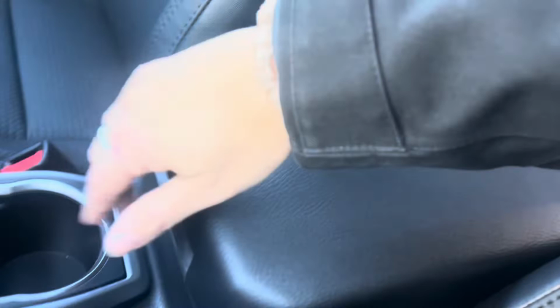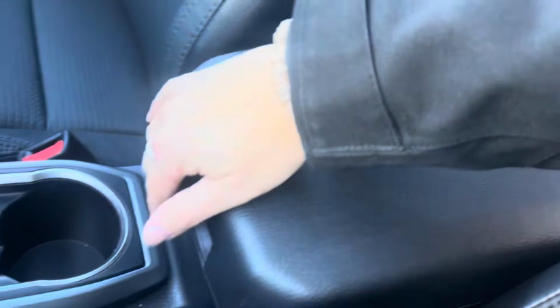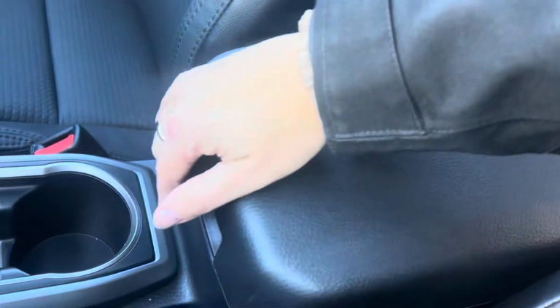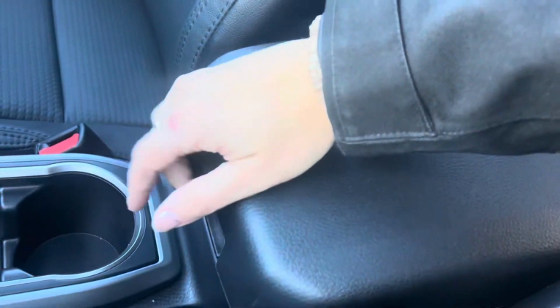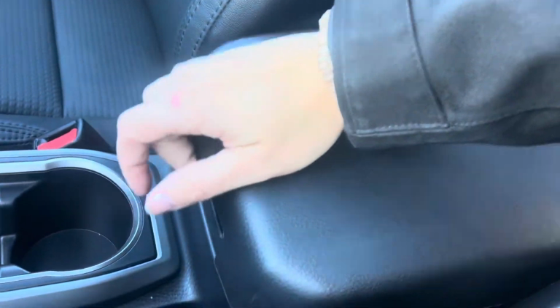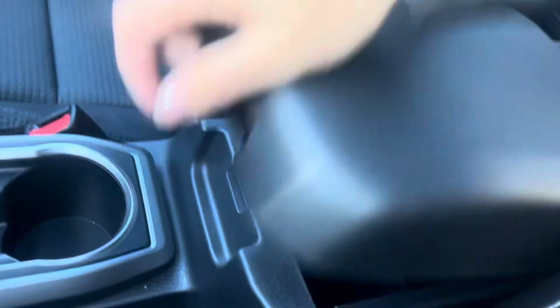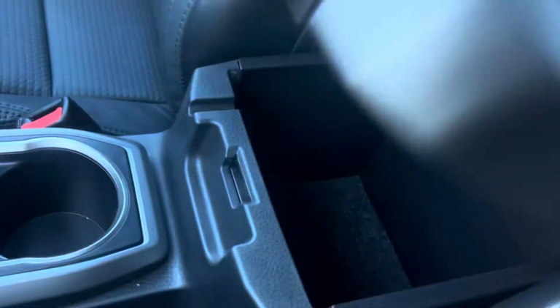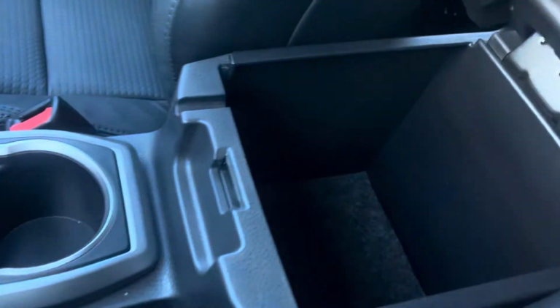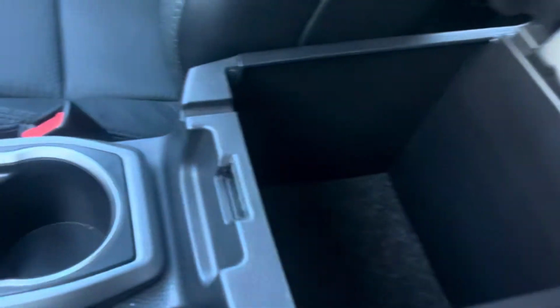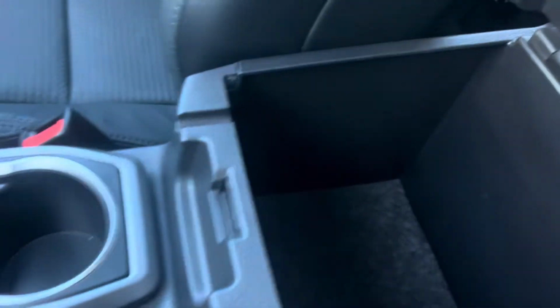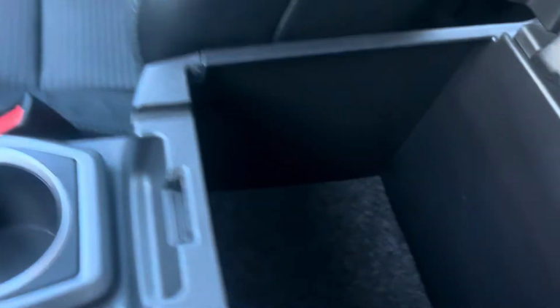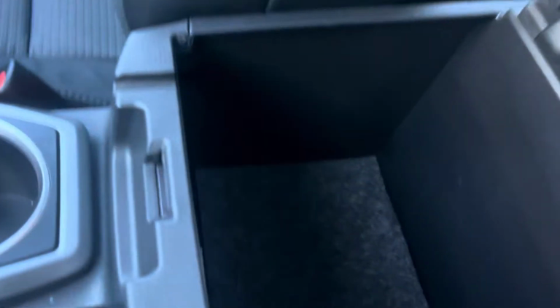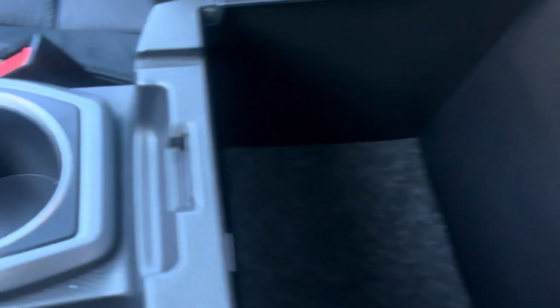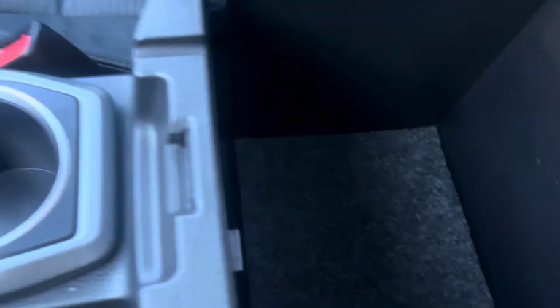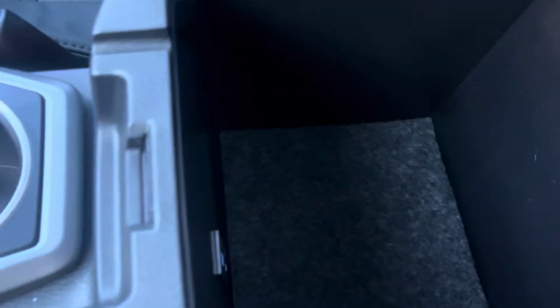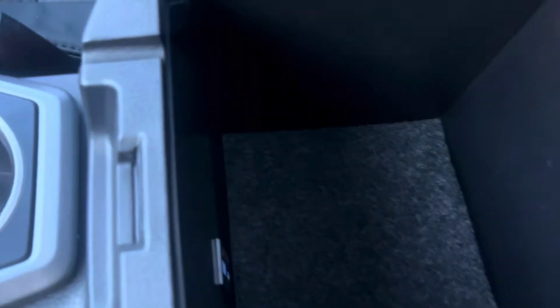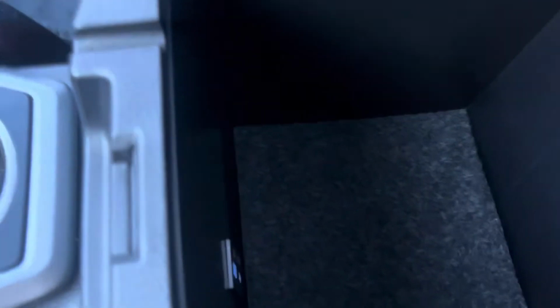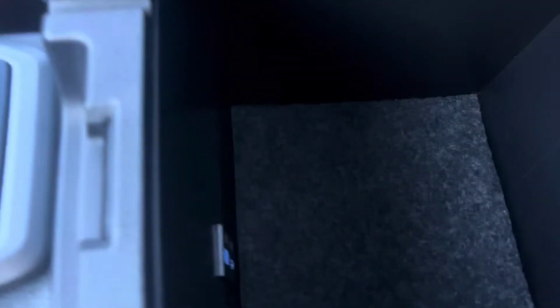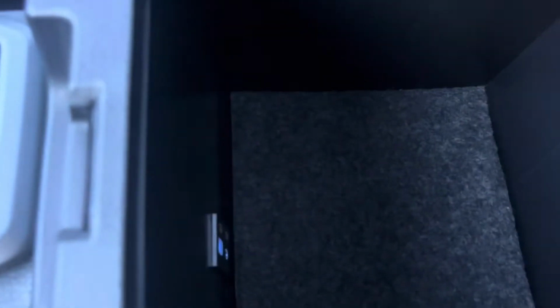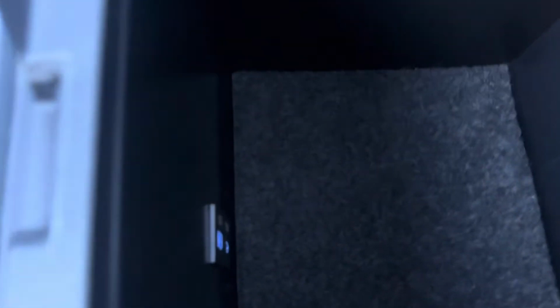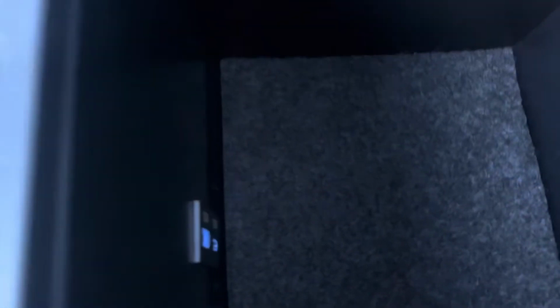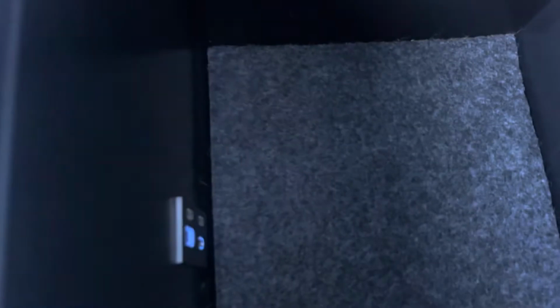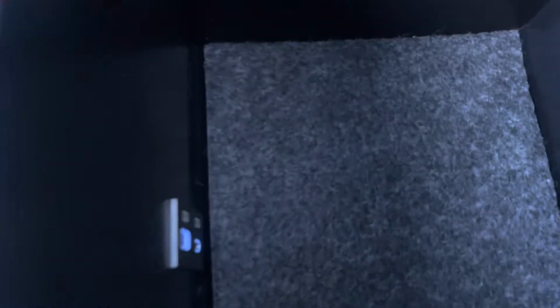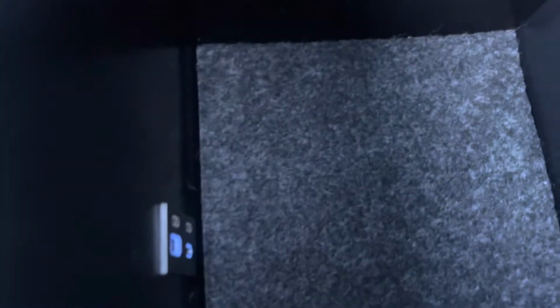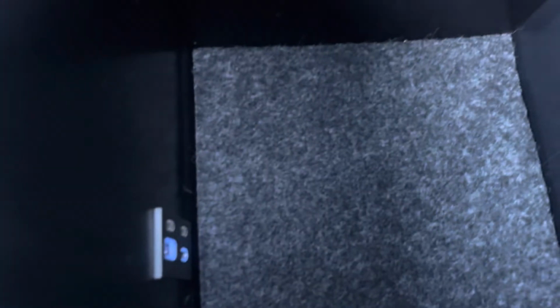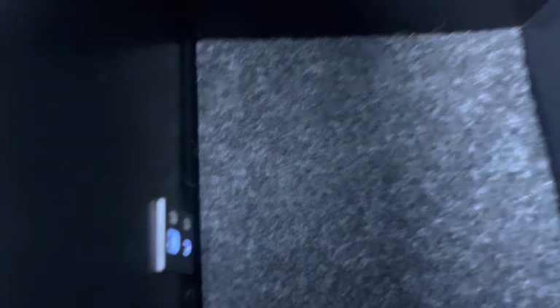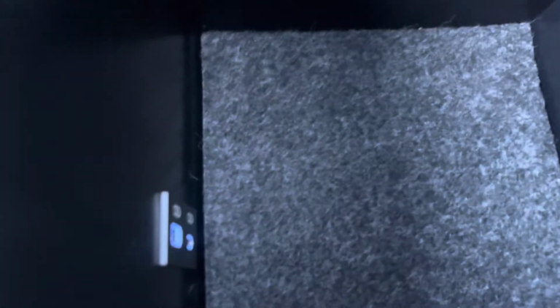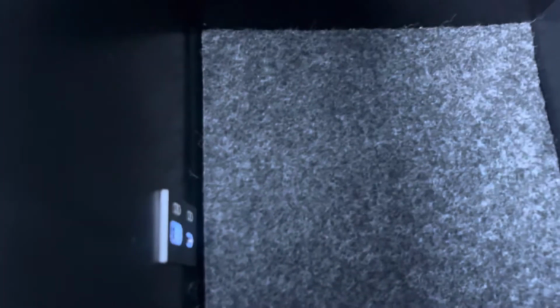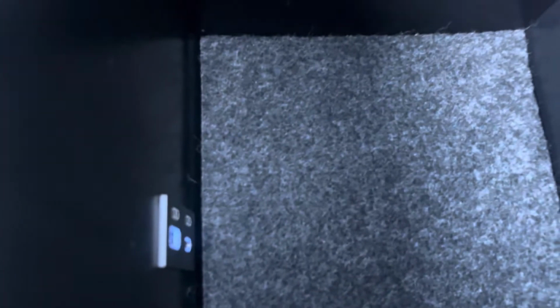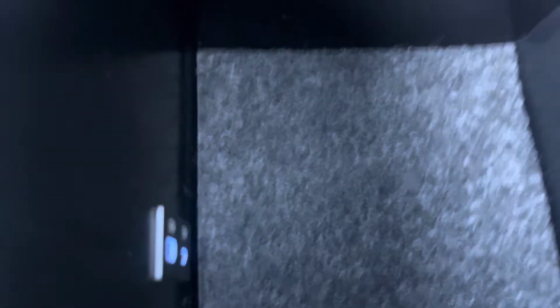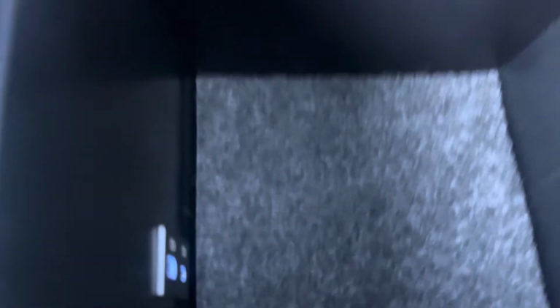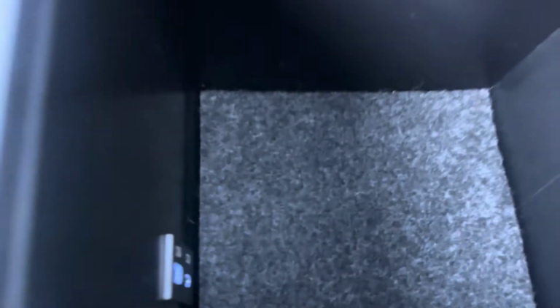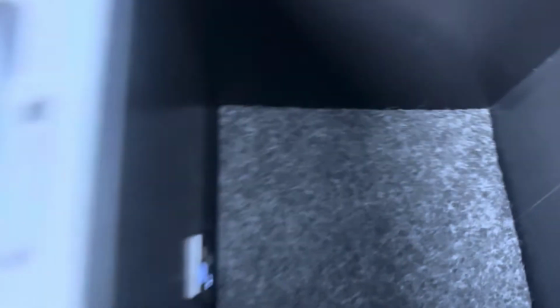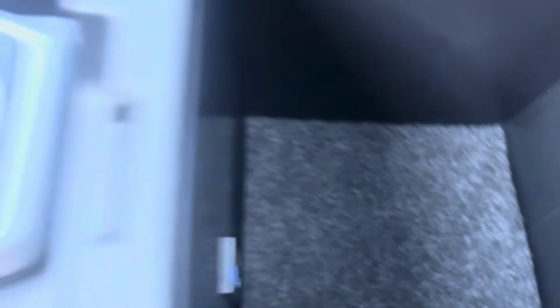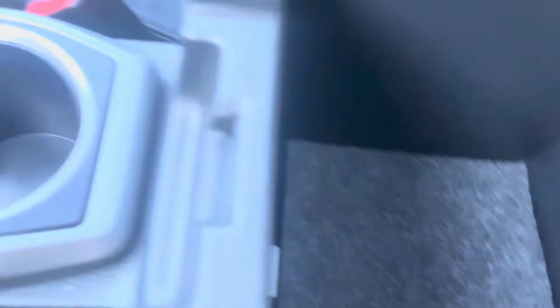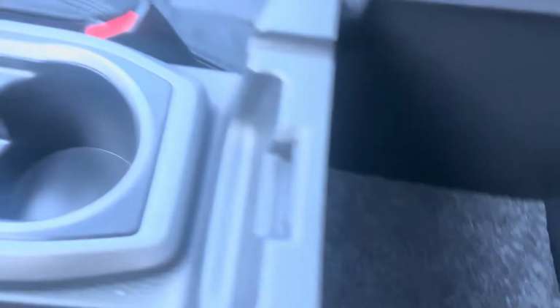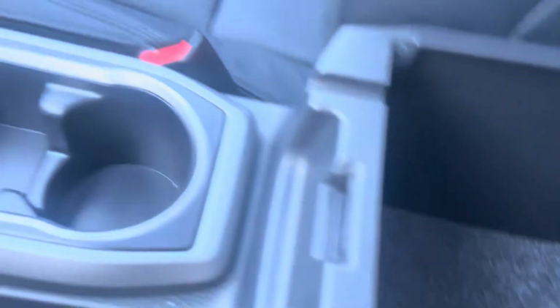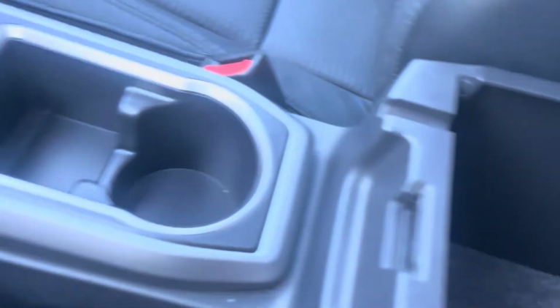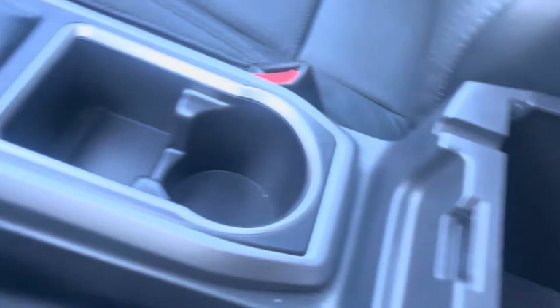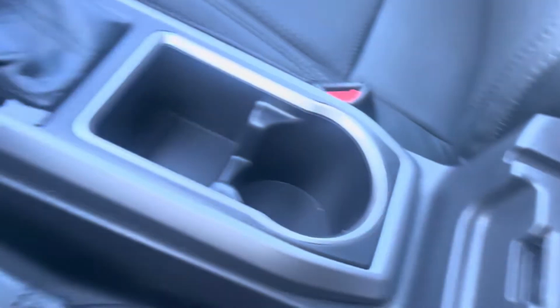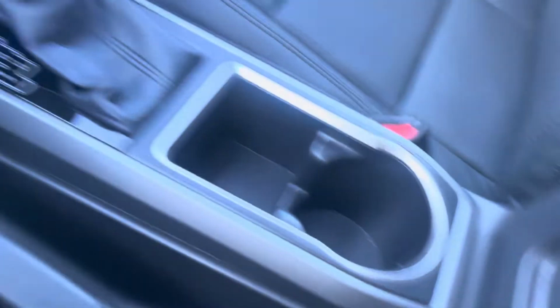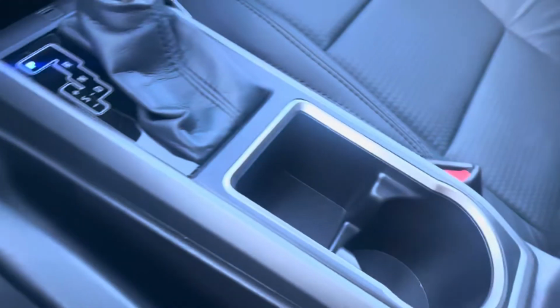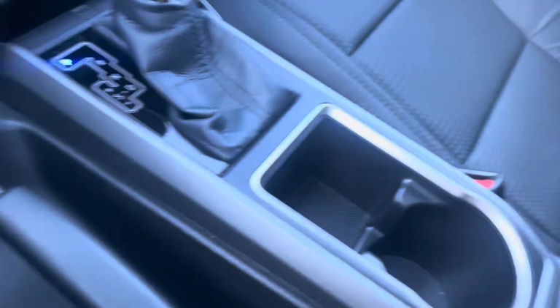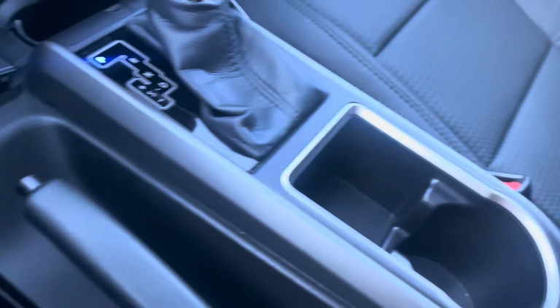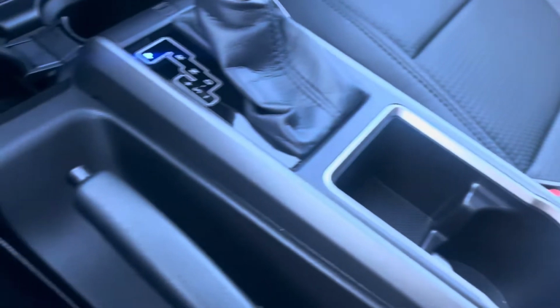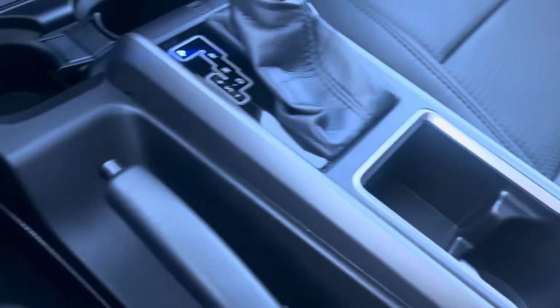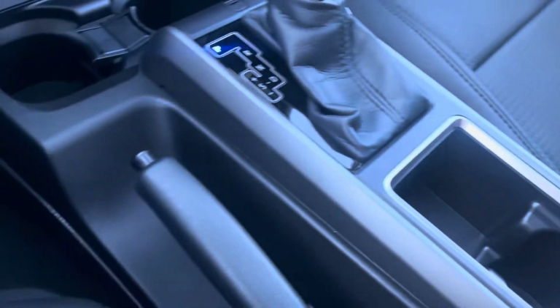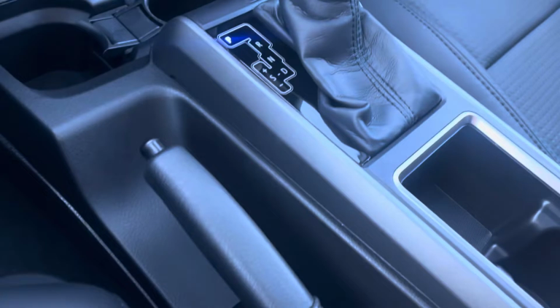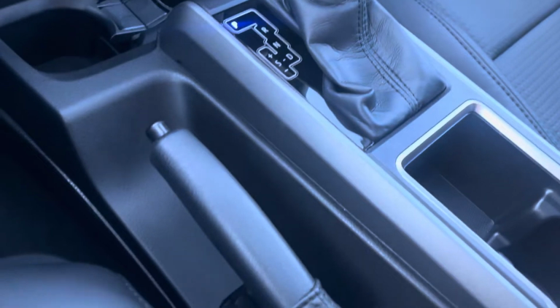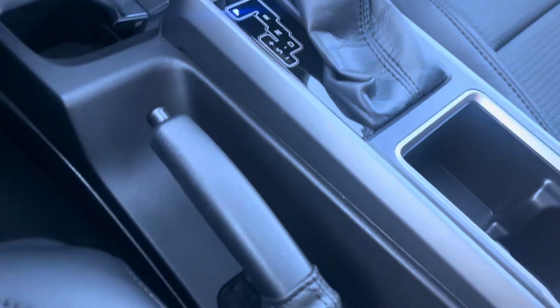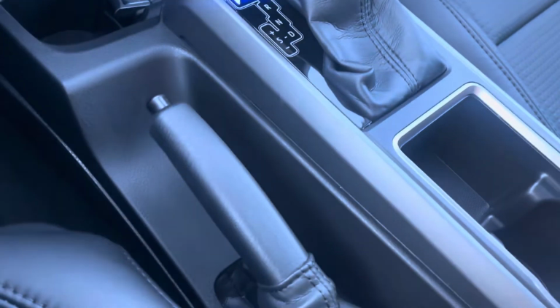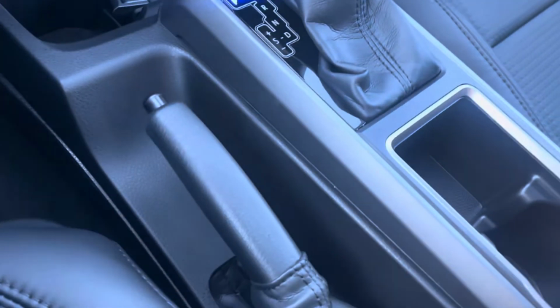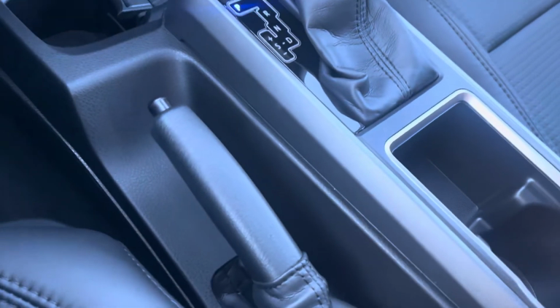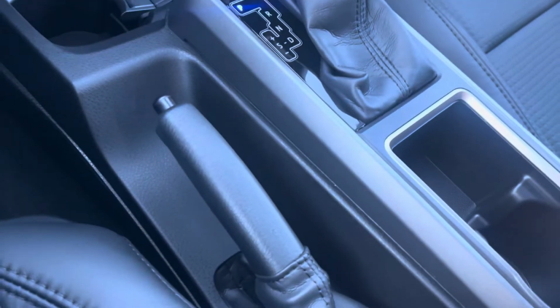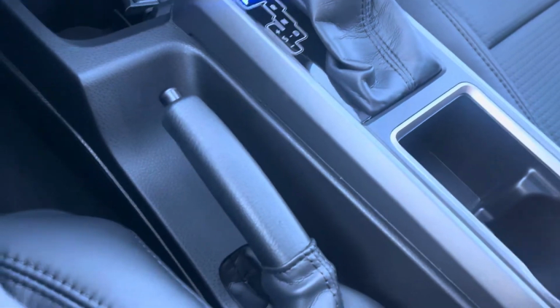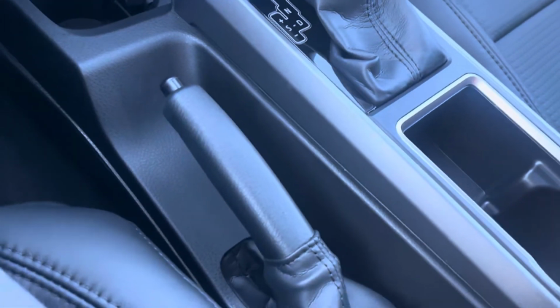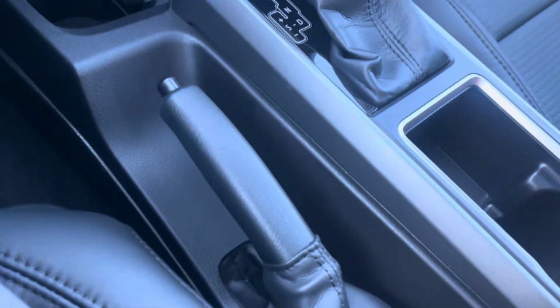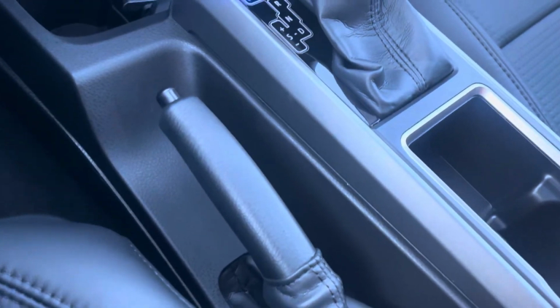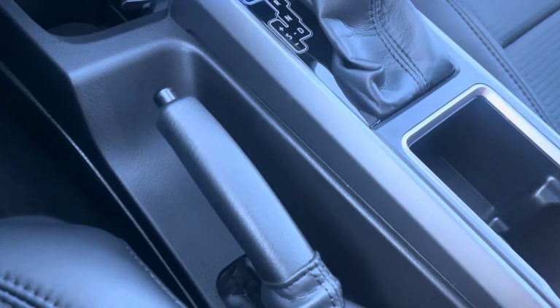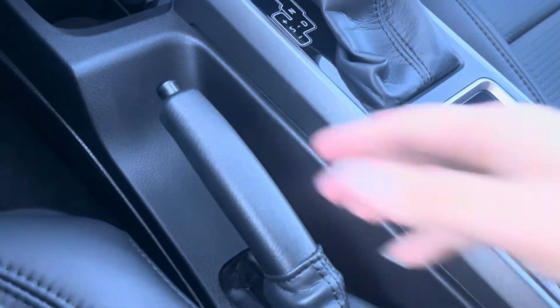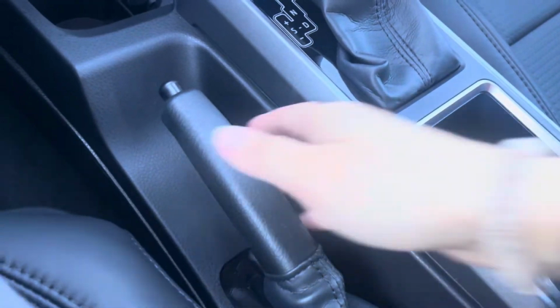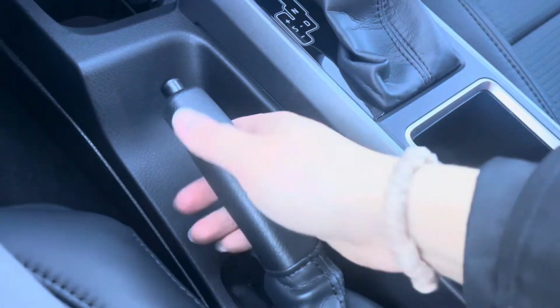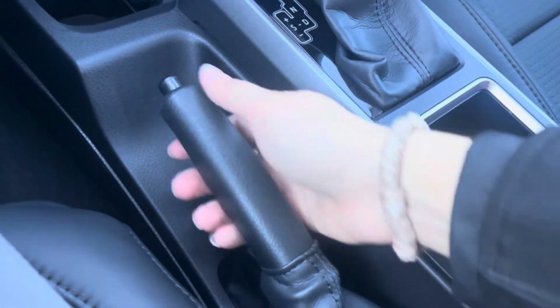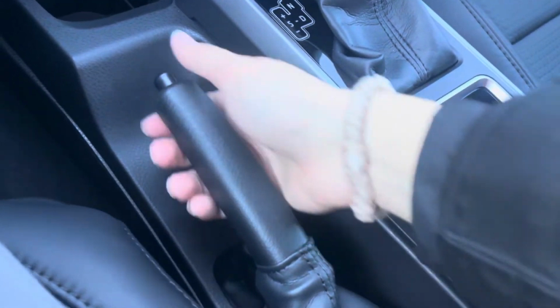In the glove box you have a couple of USB ports, and there's also a manual e-brake.